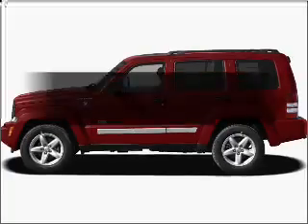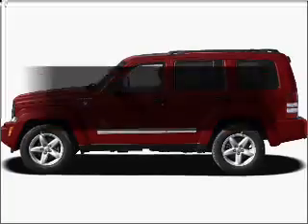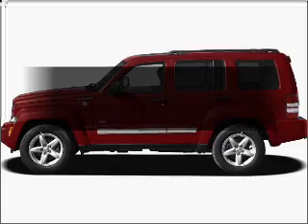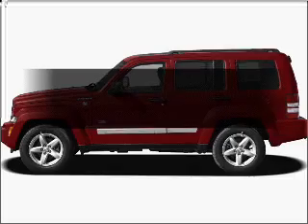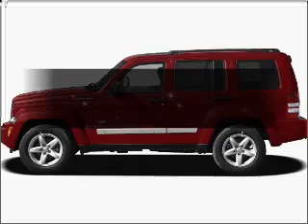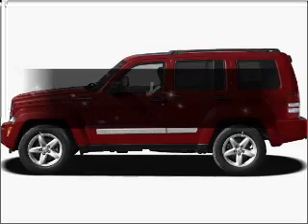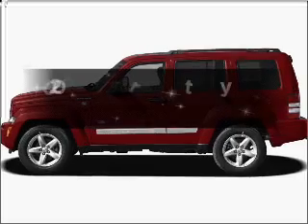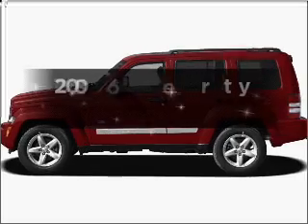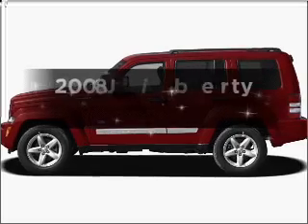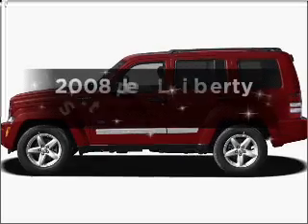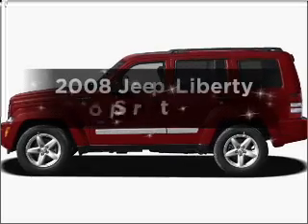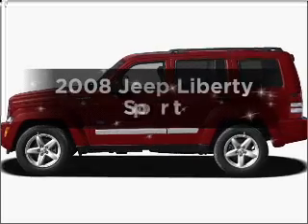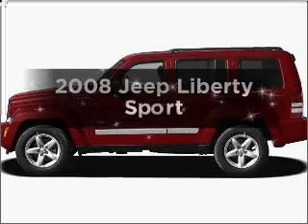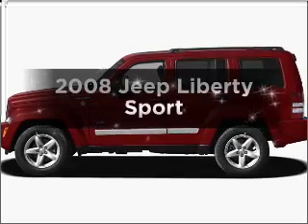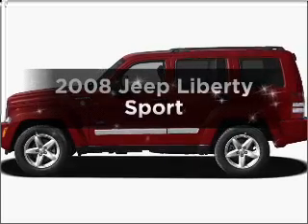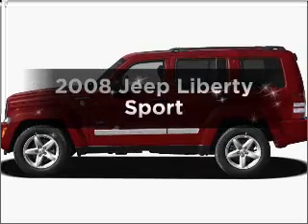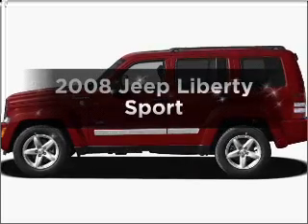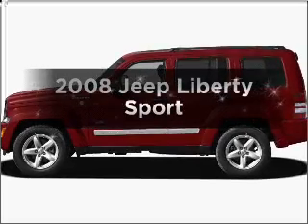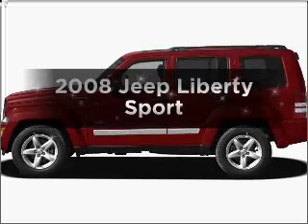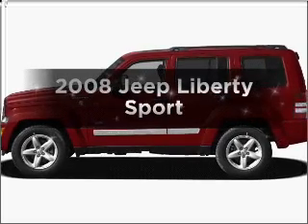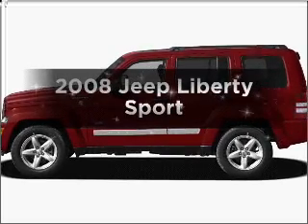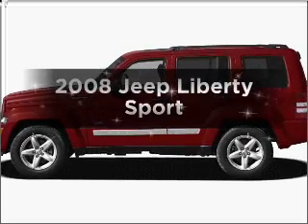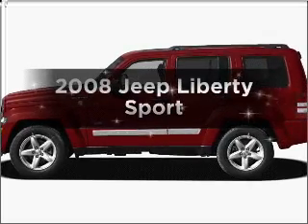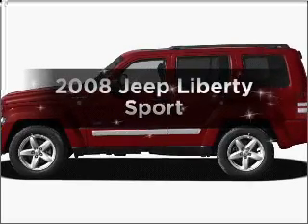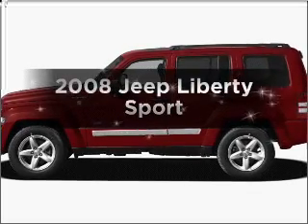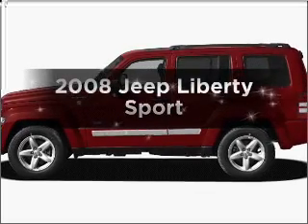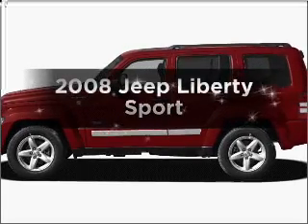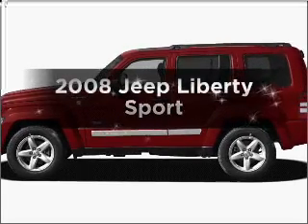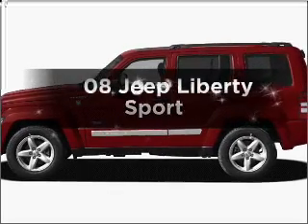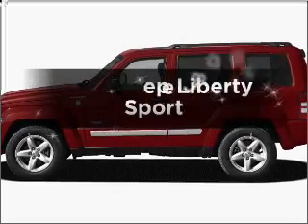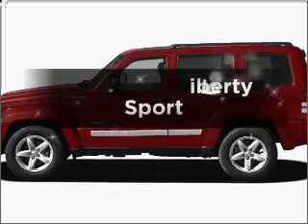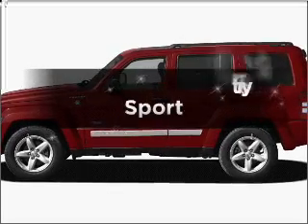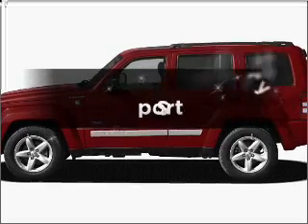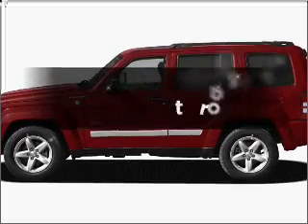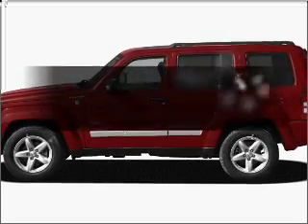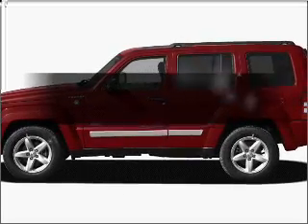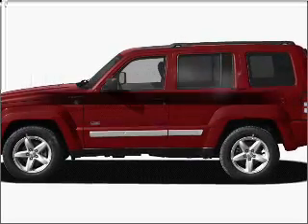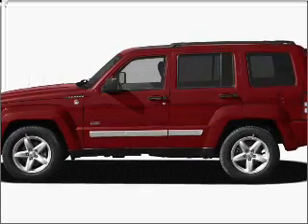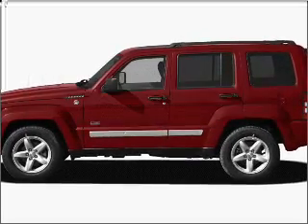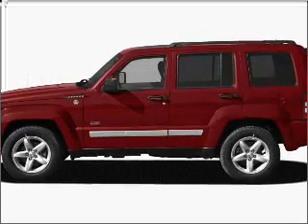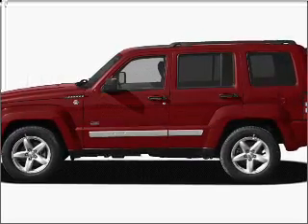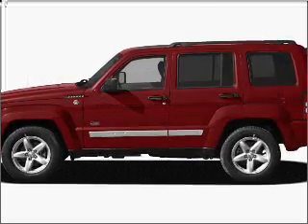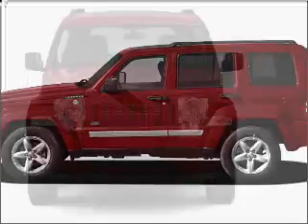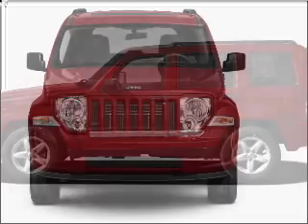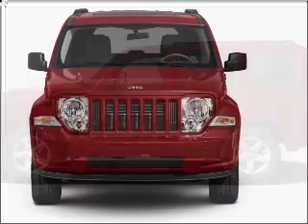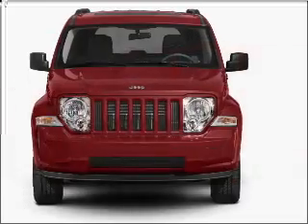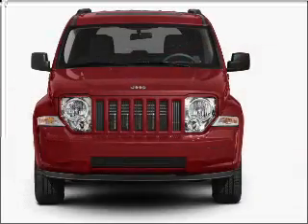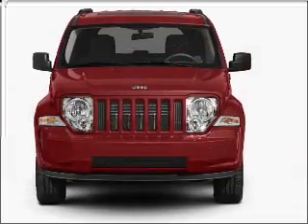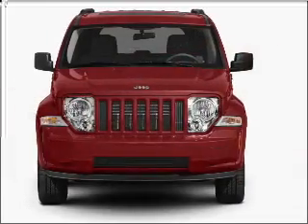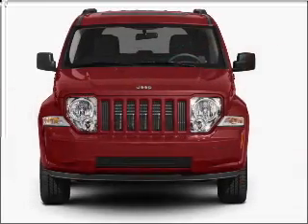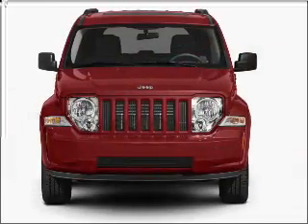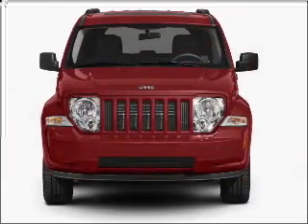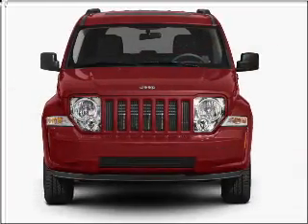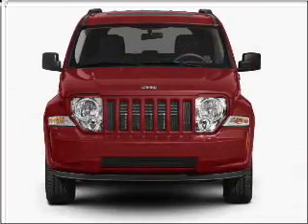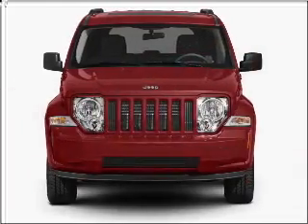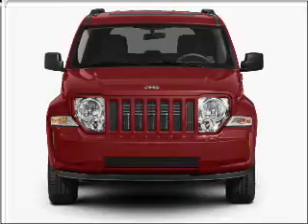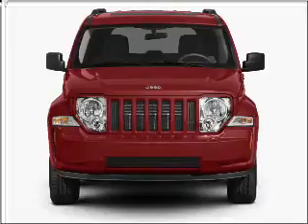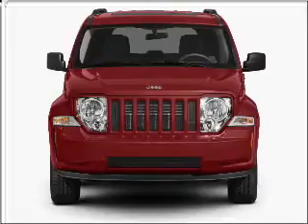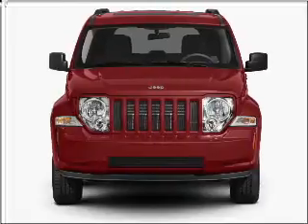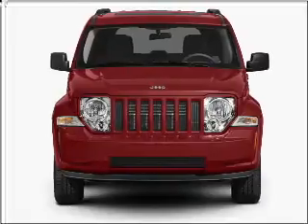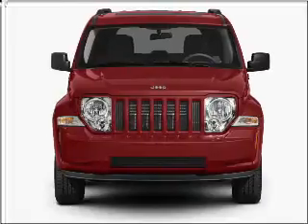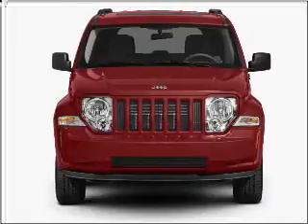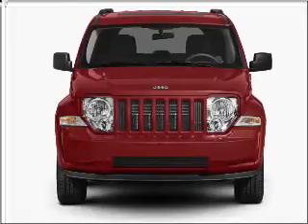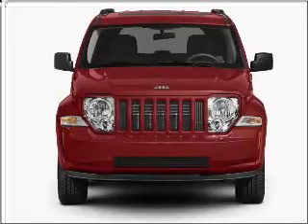Get noticed in this 2008 Jeep Liberty. If you're looking for a first-rate auto, this one could be yours today.